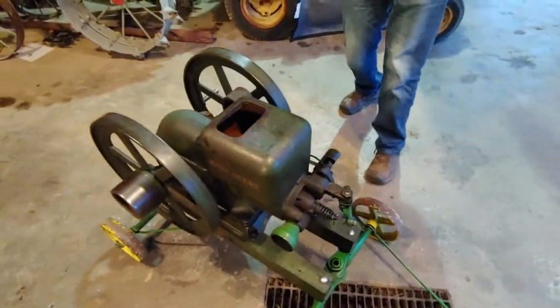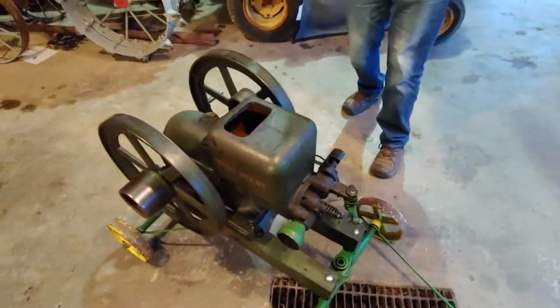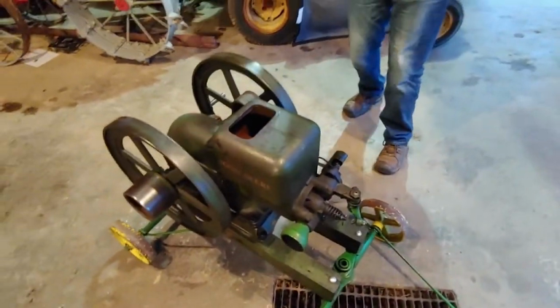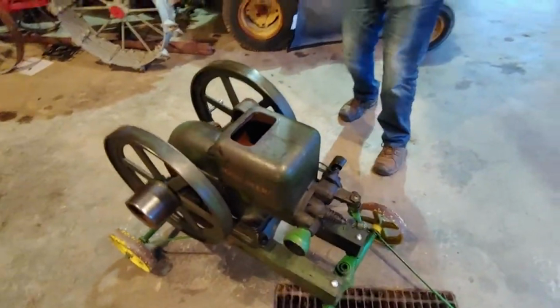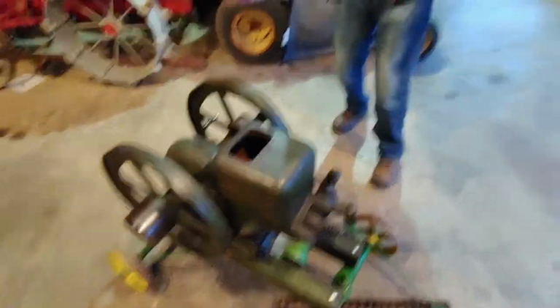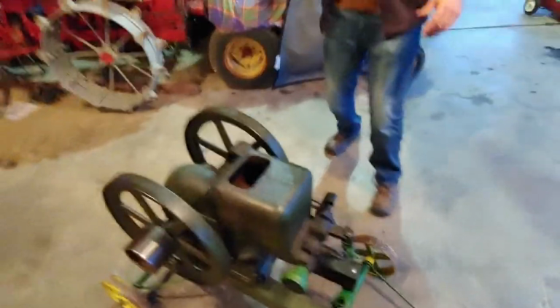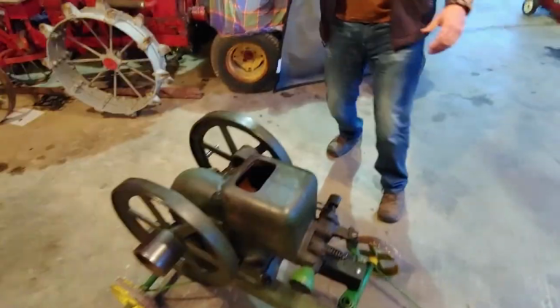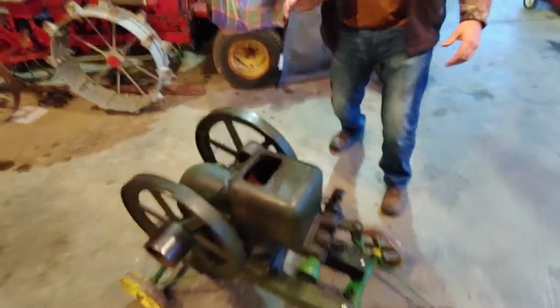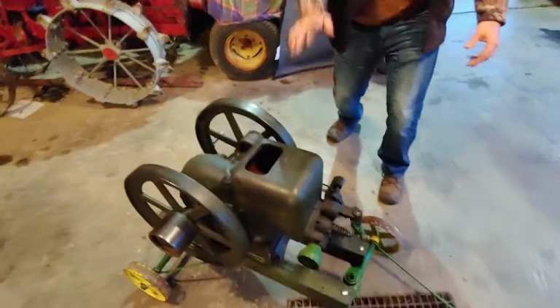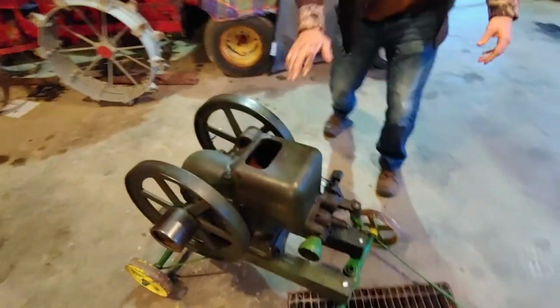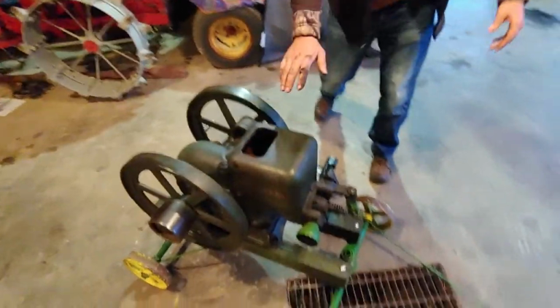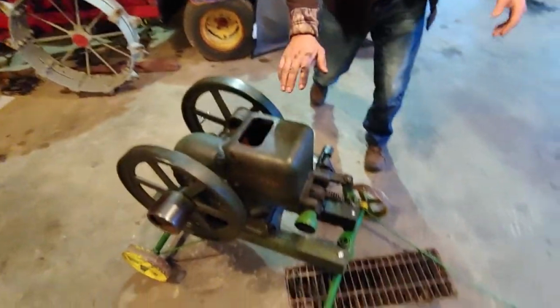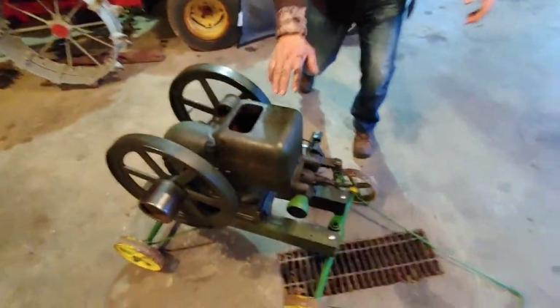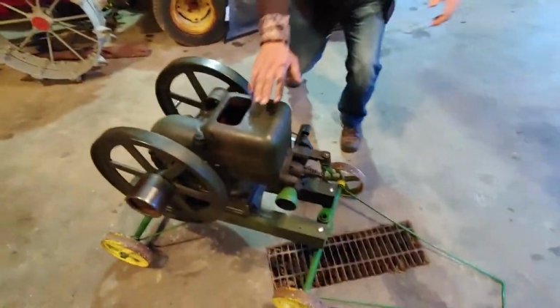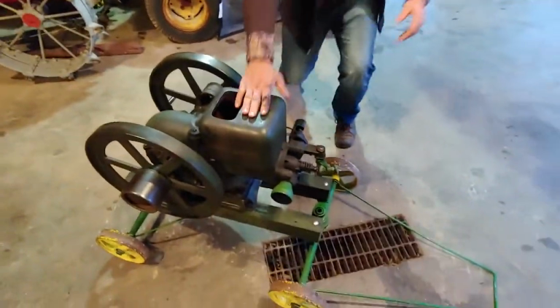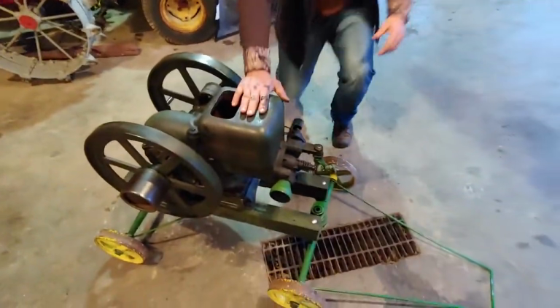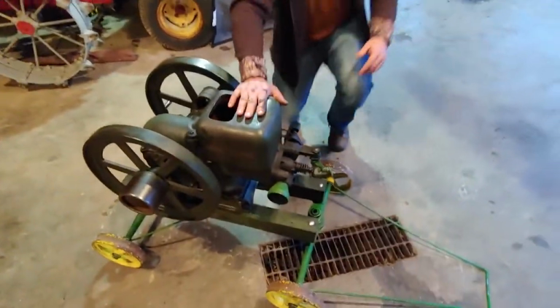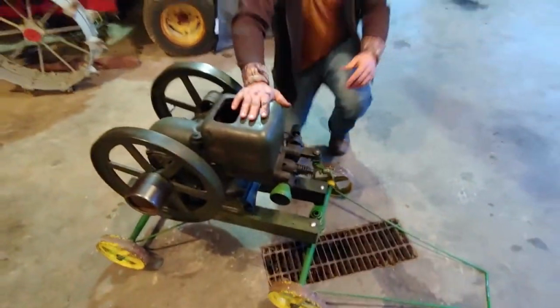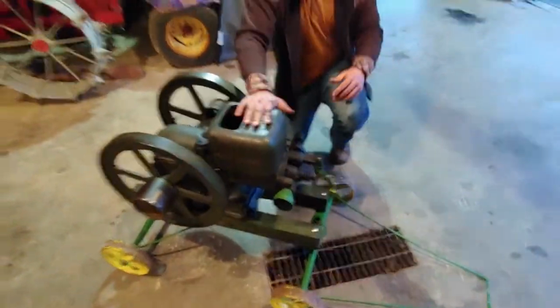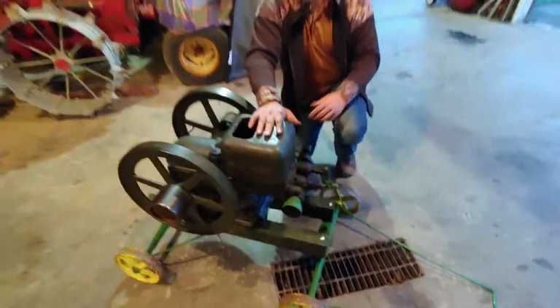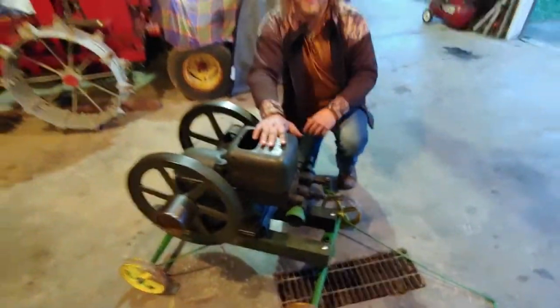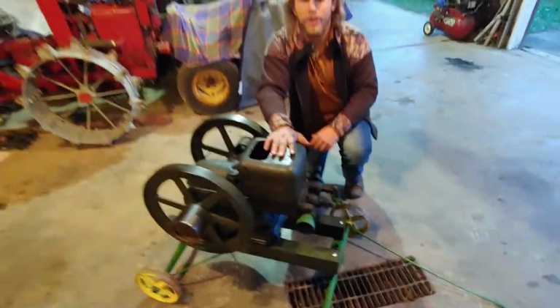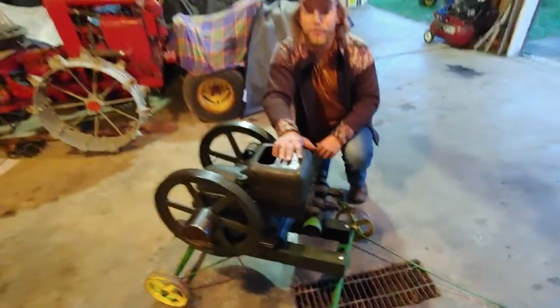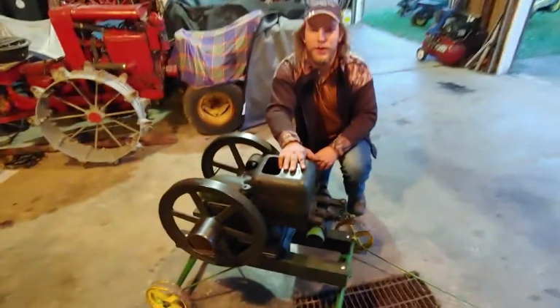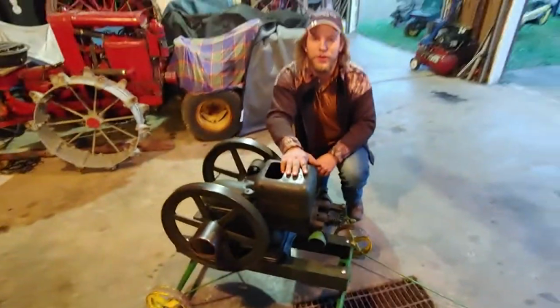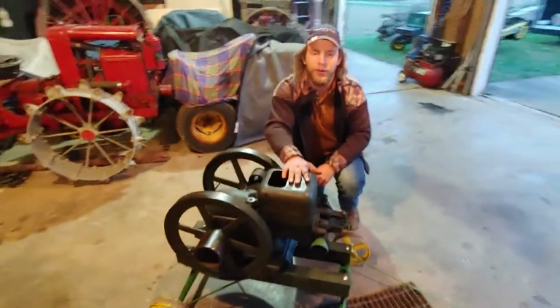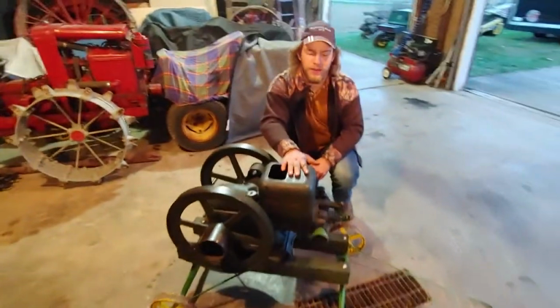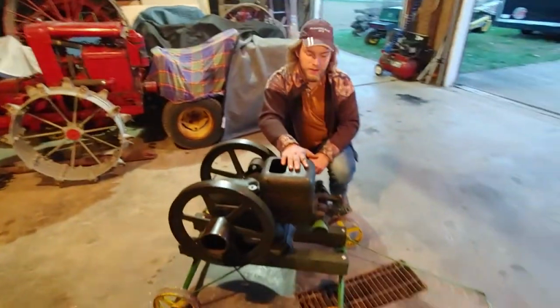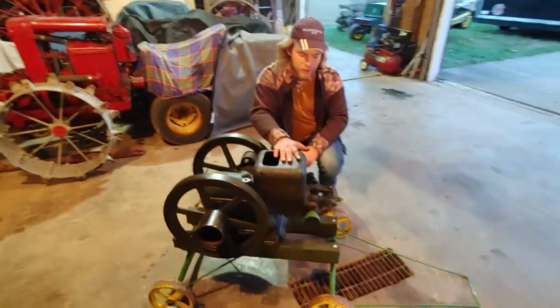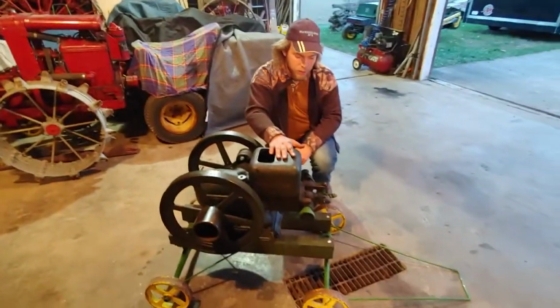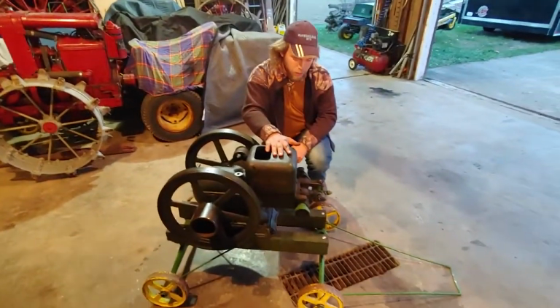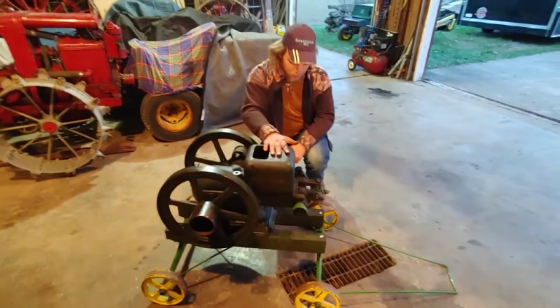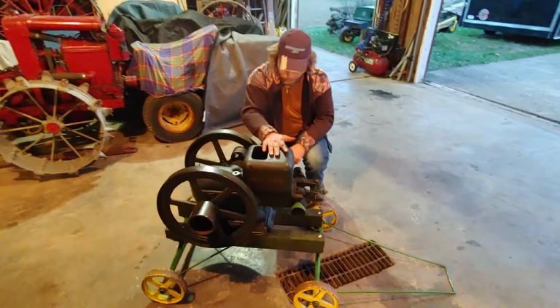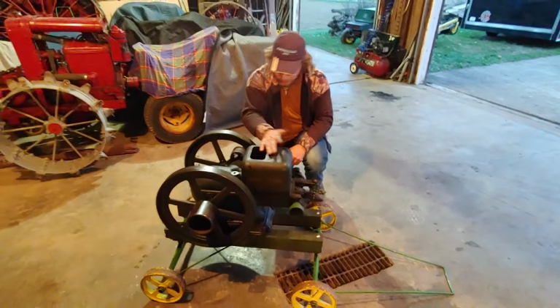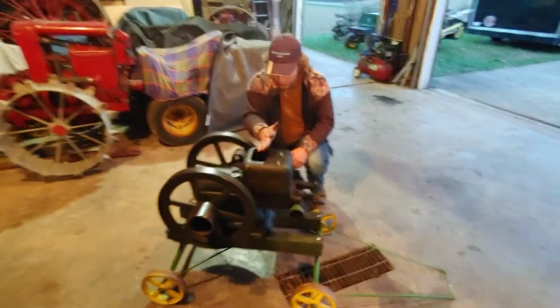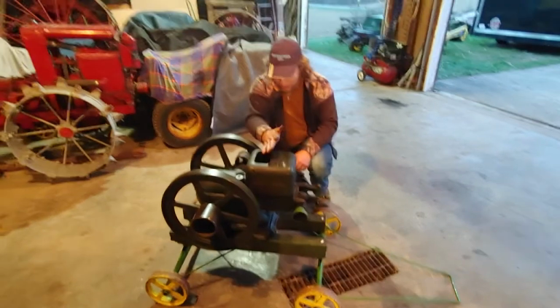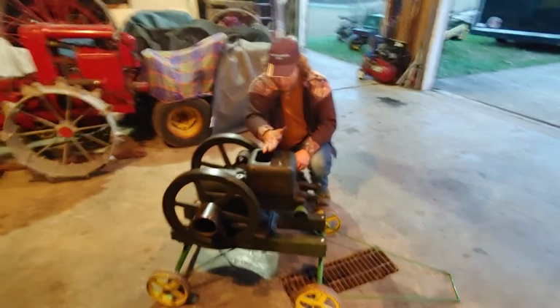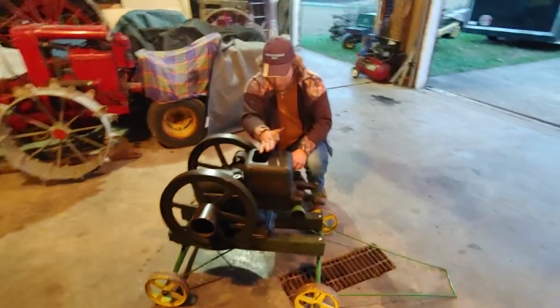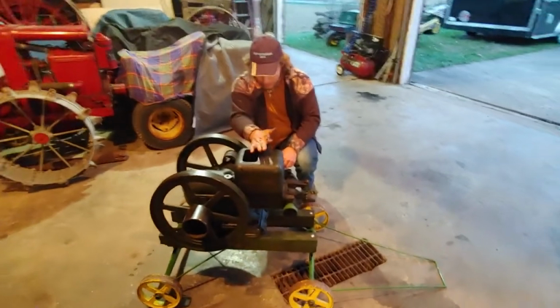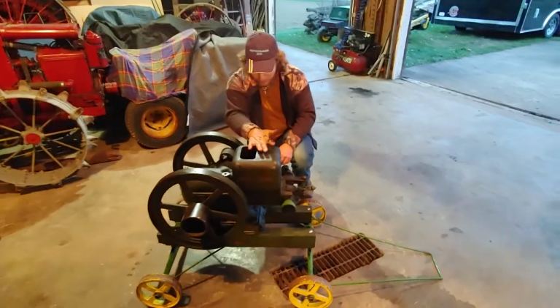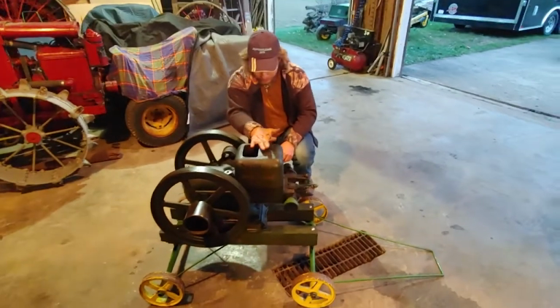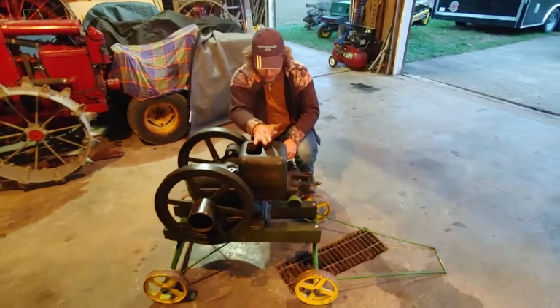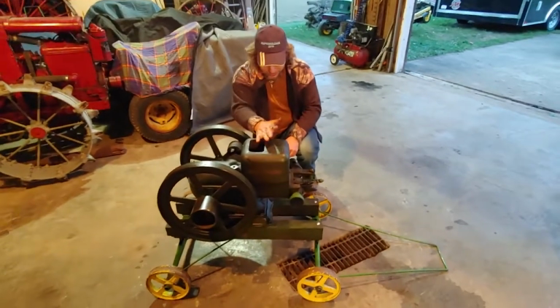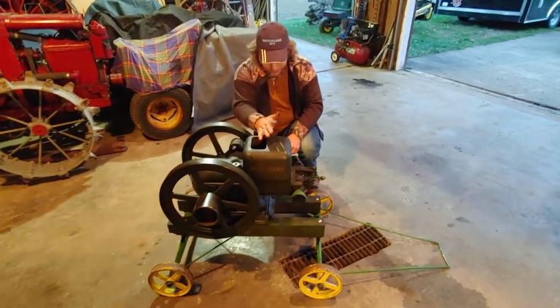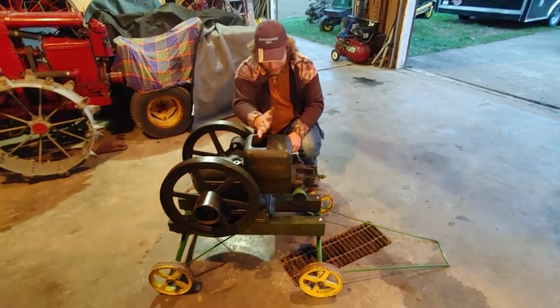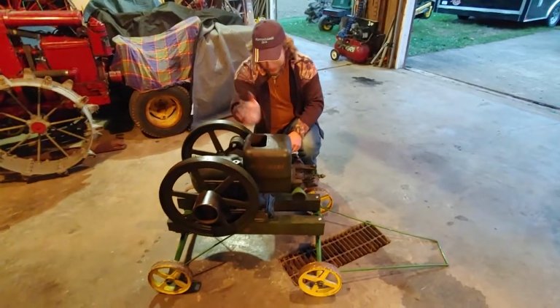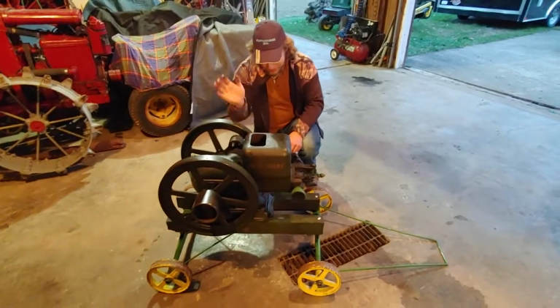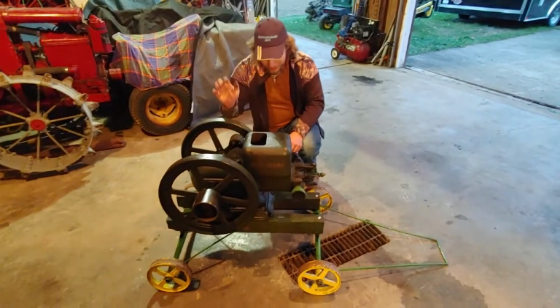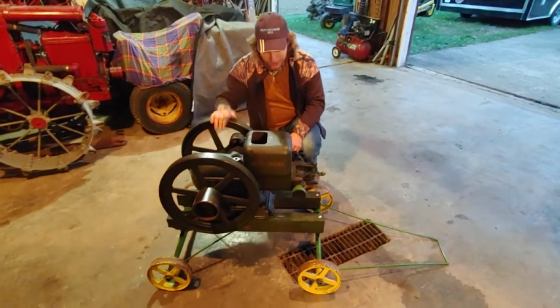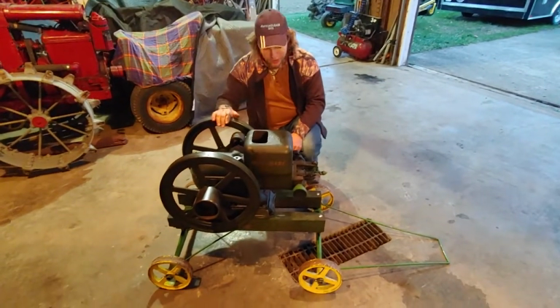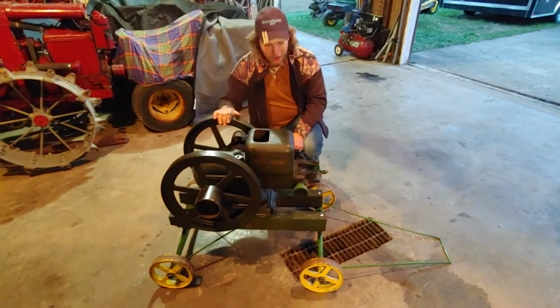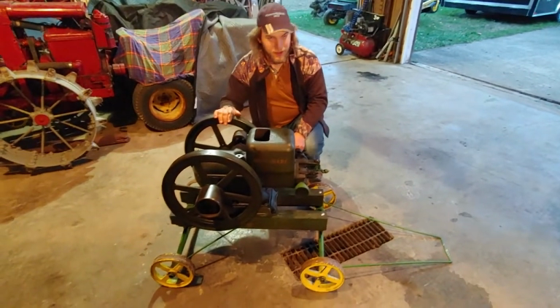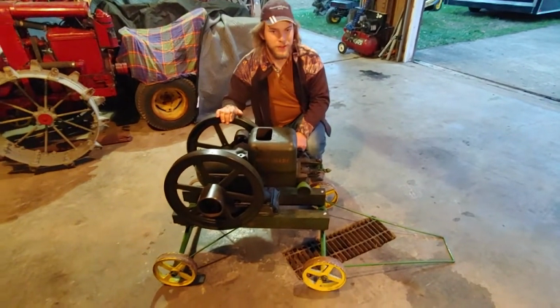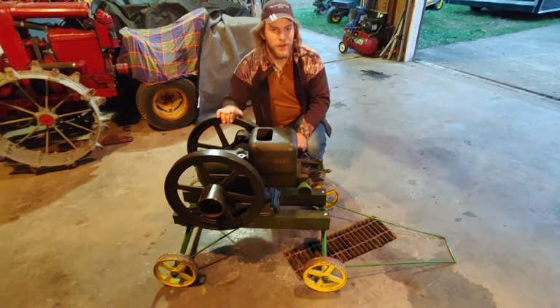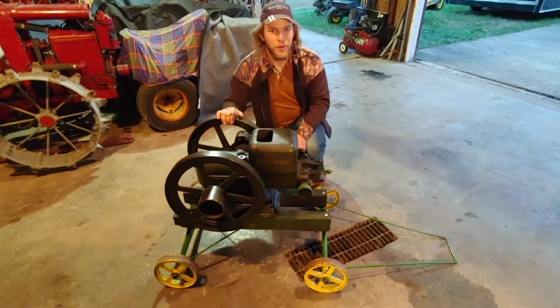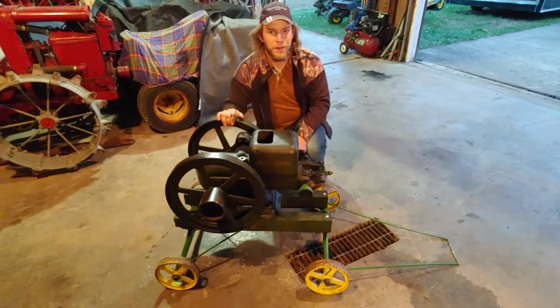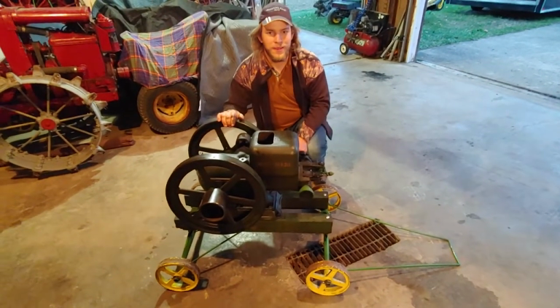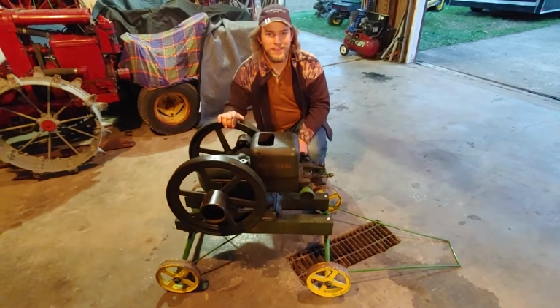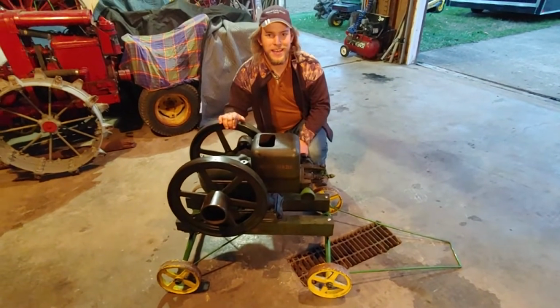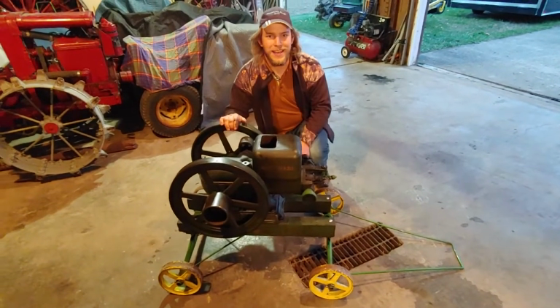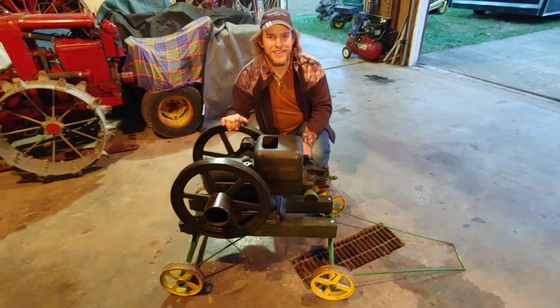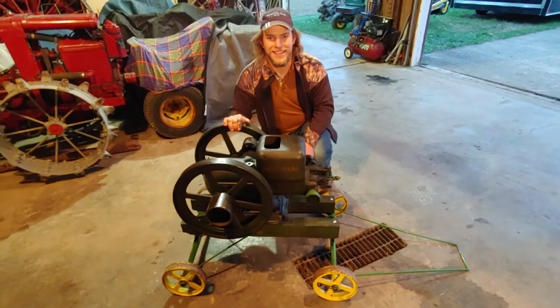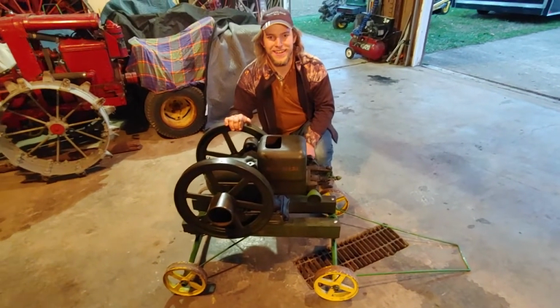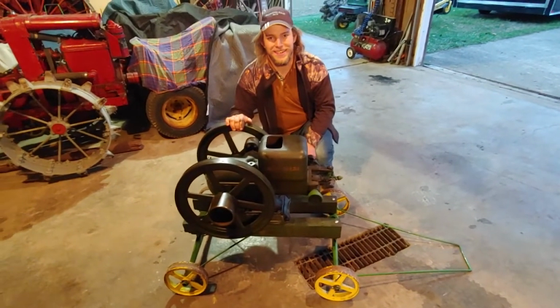This one doesn't have any water in it, so we're not going to be doing a super long run. Also, hopefully it has gas in it.